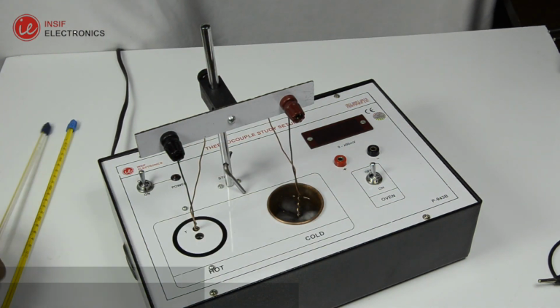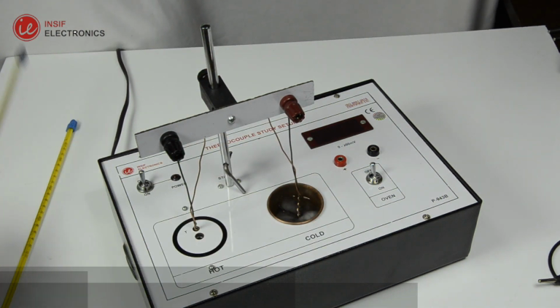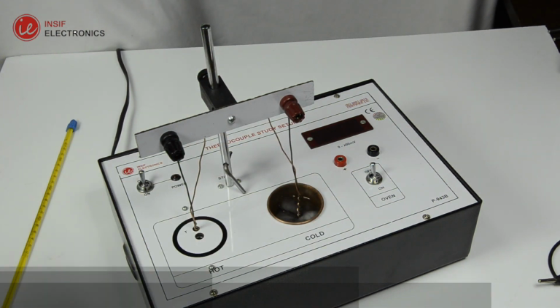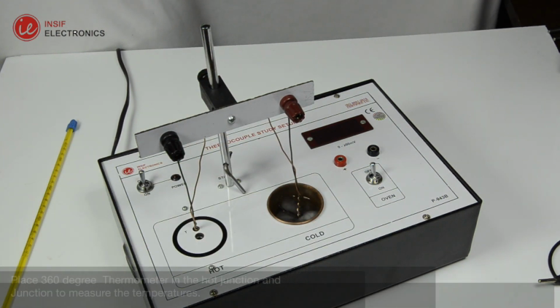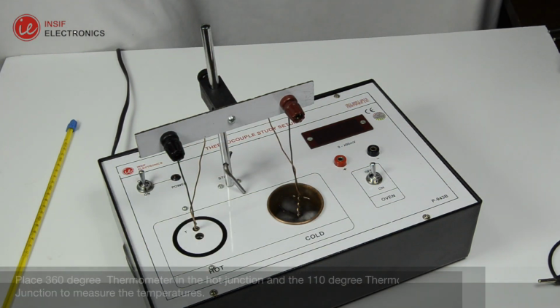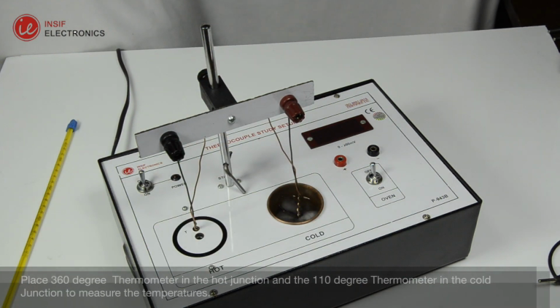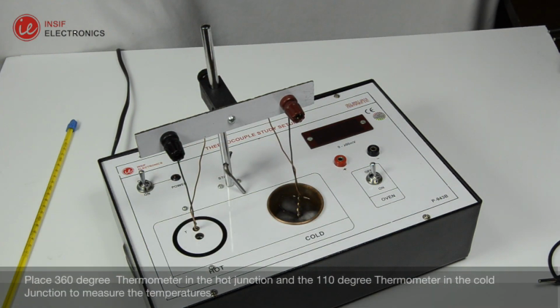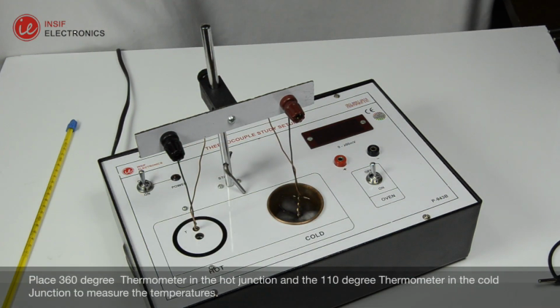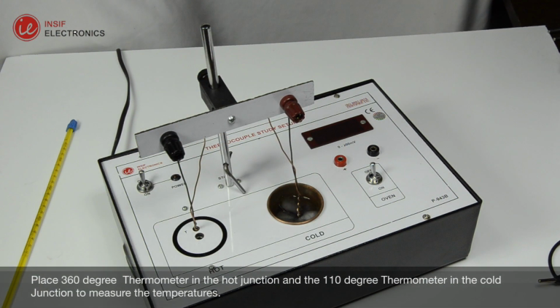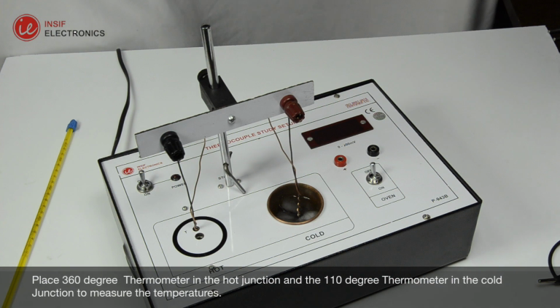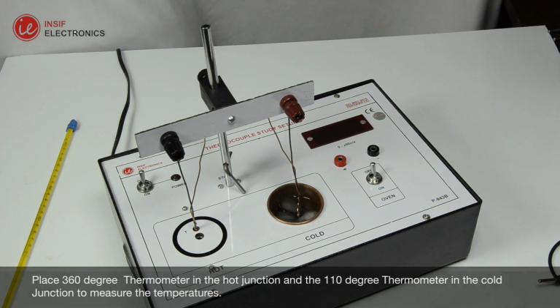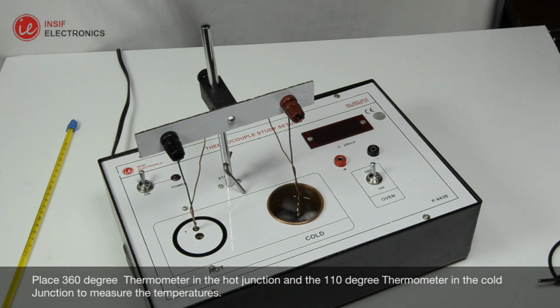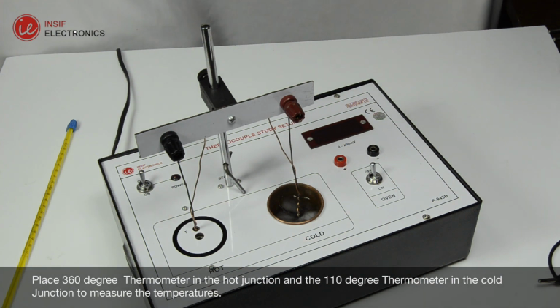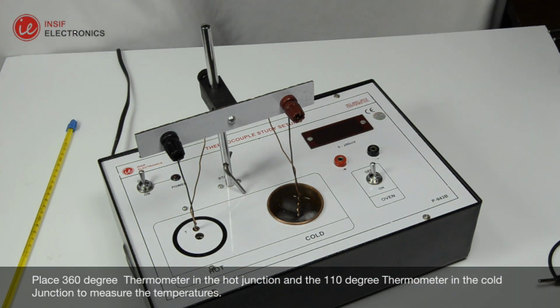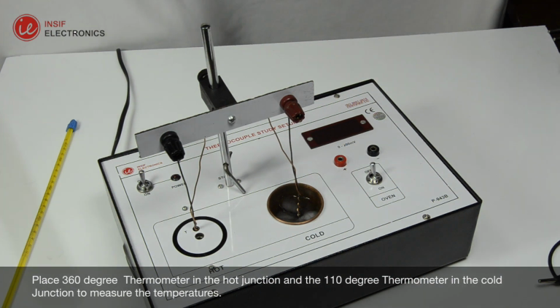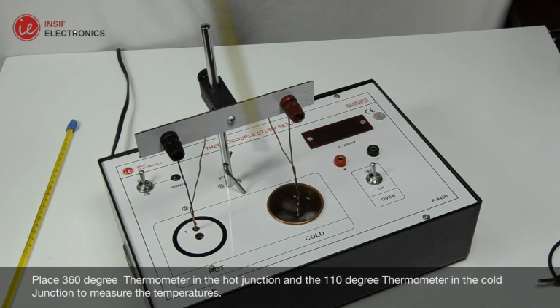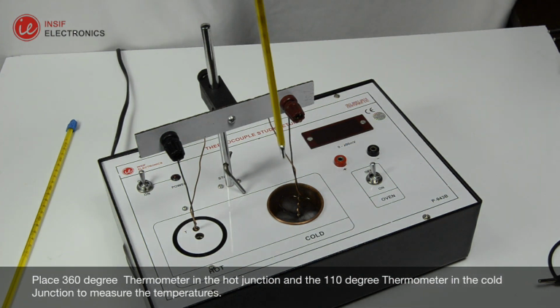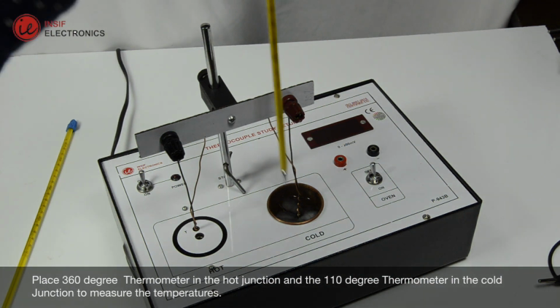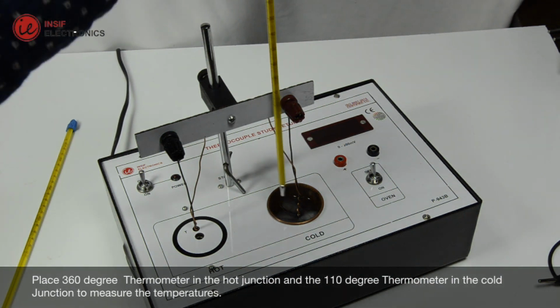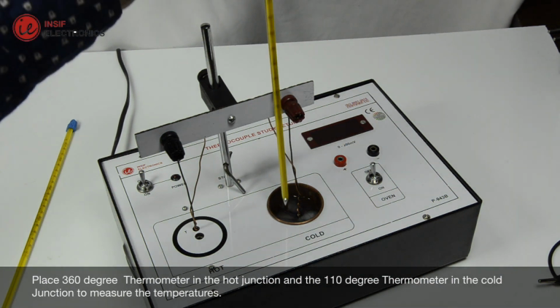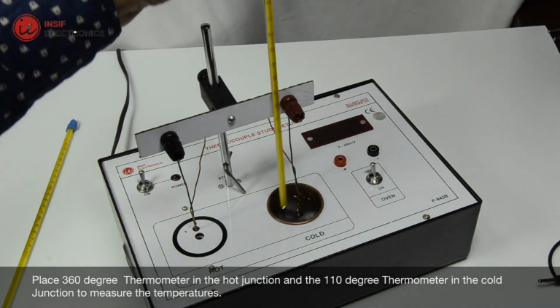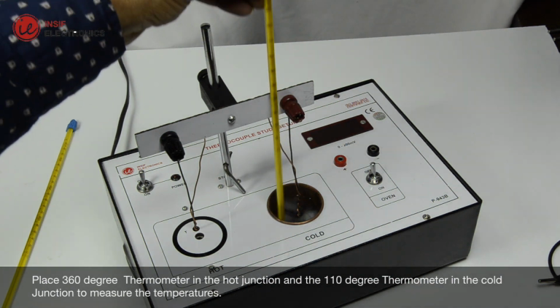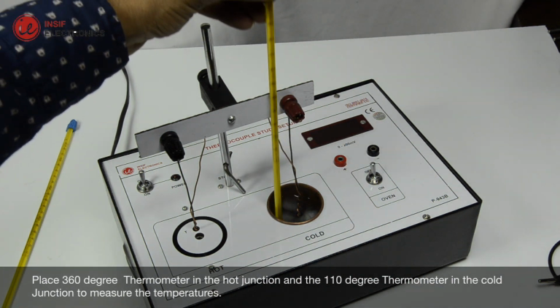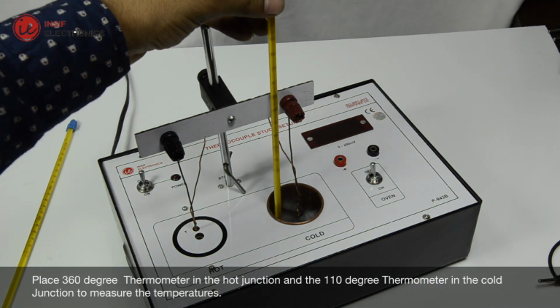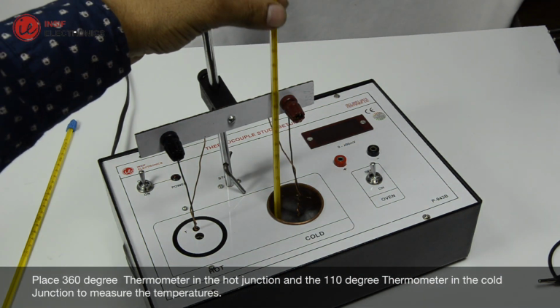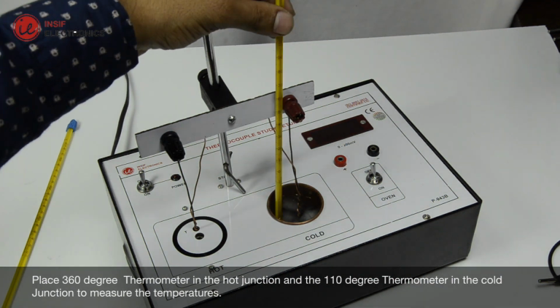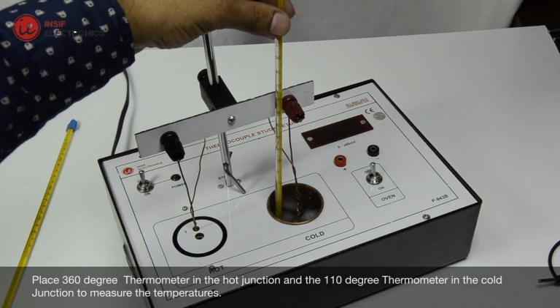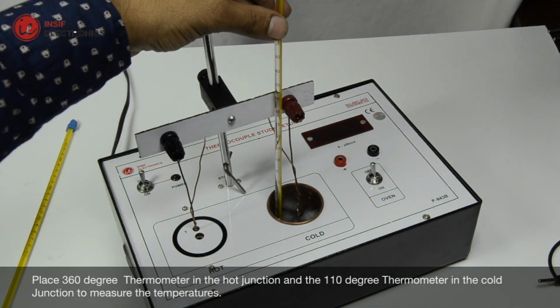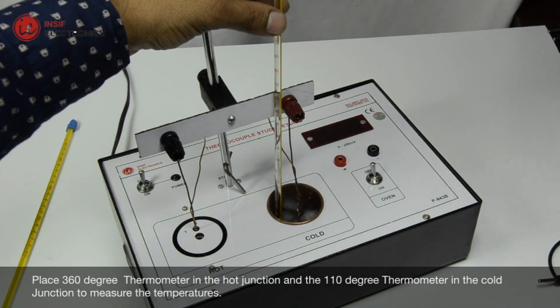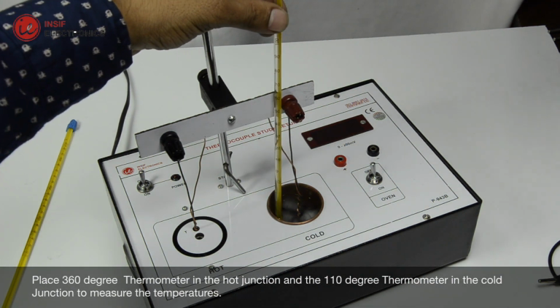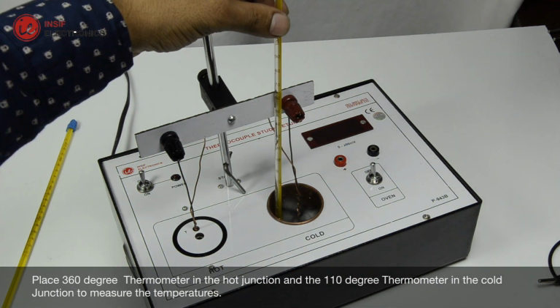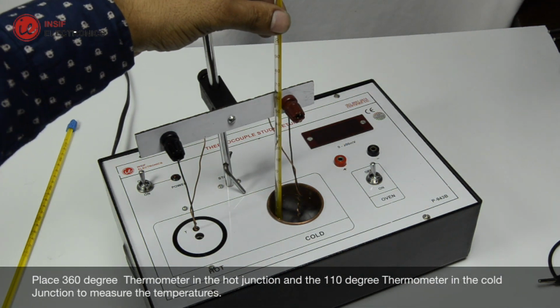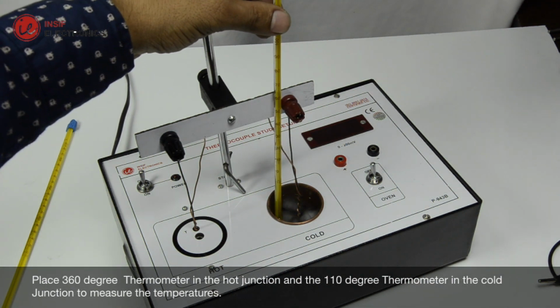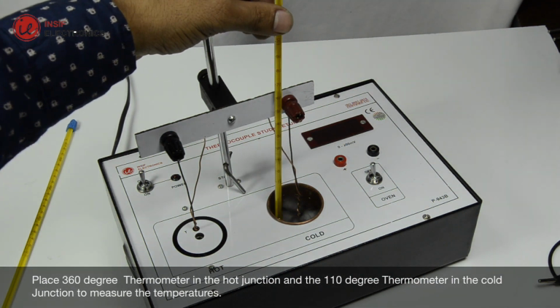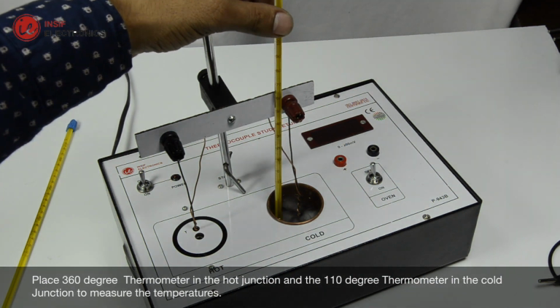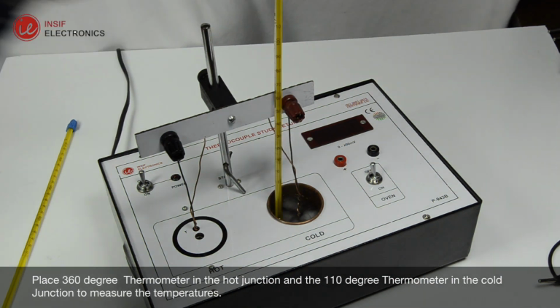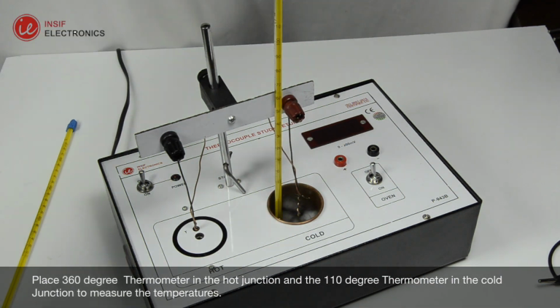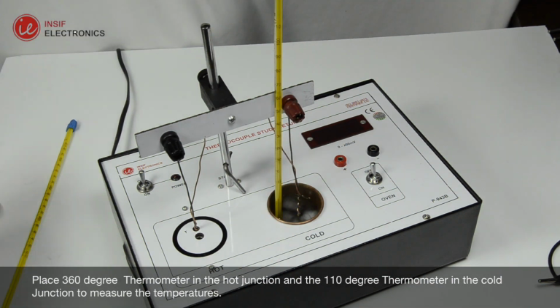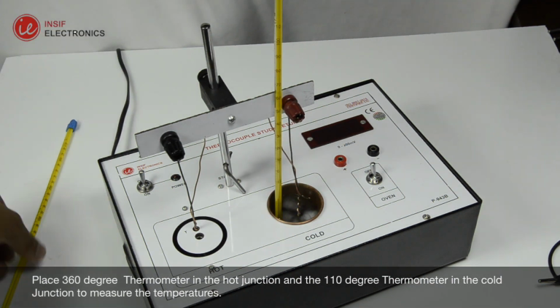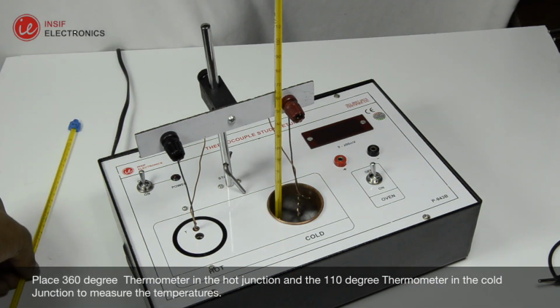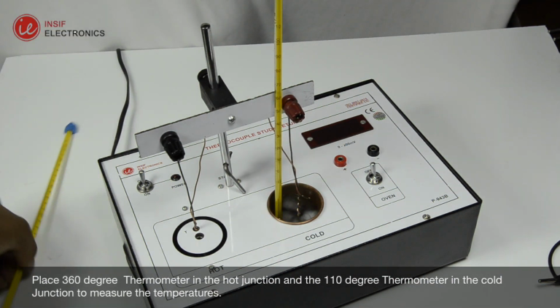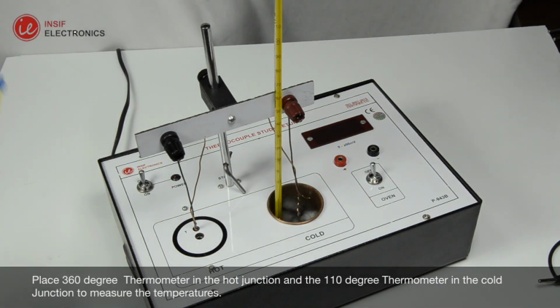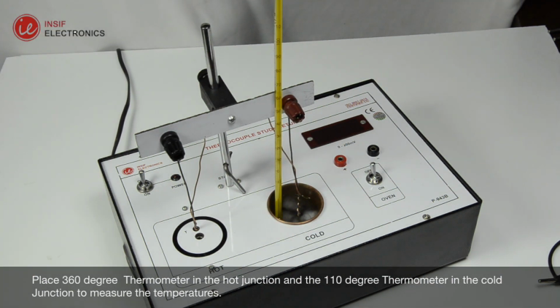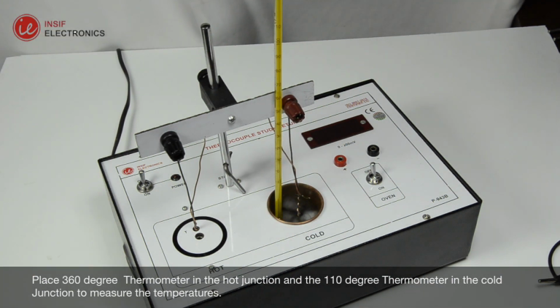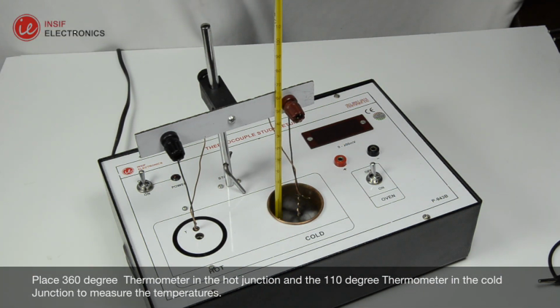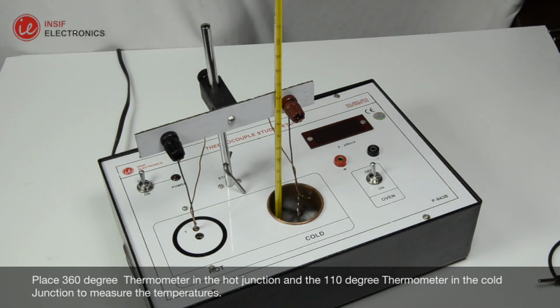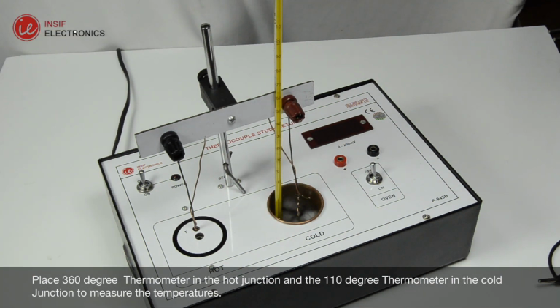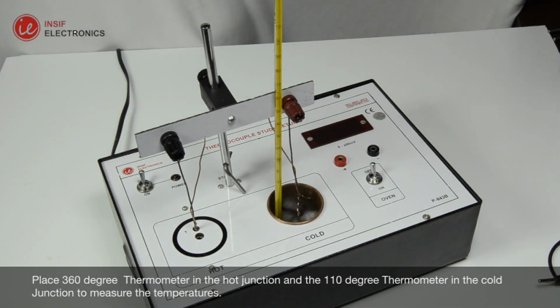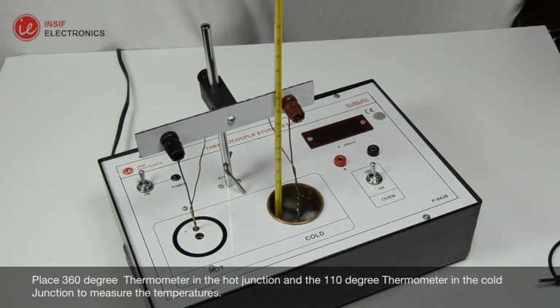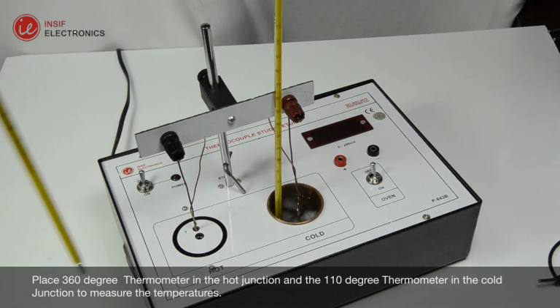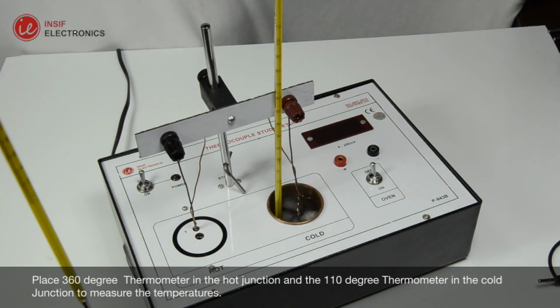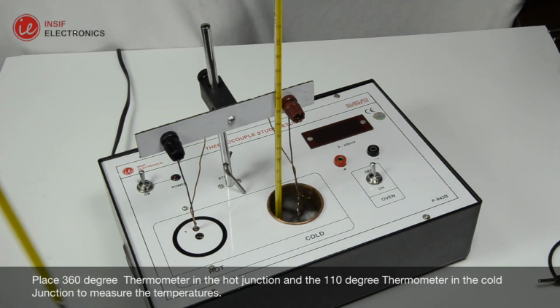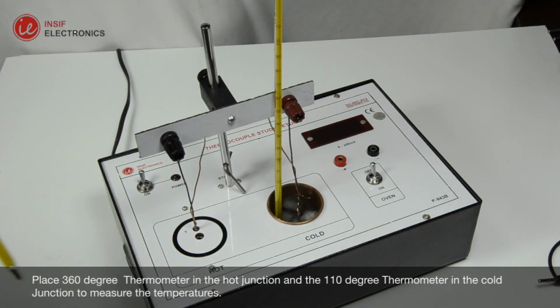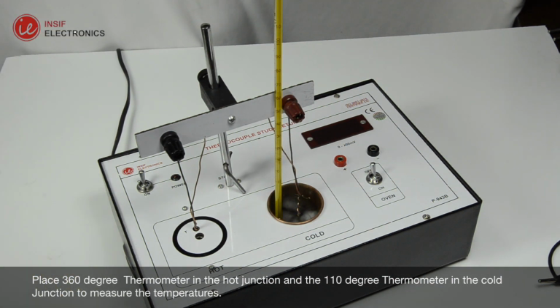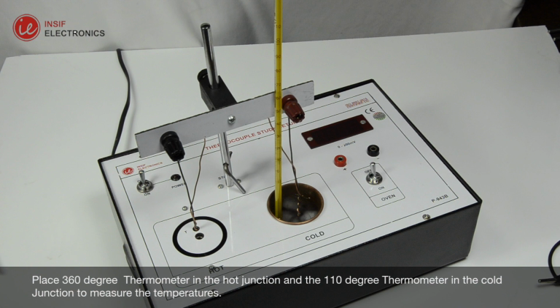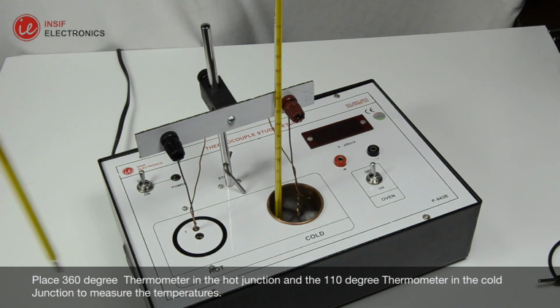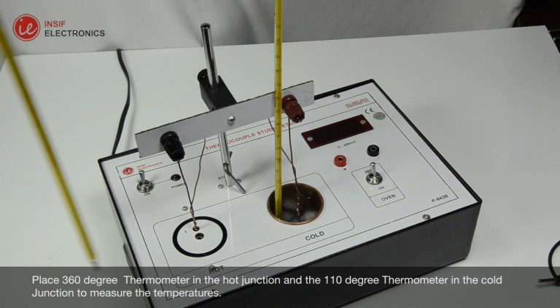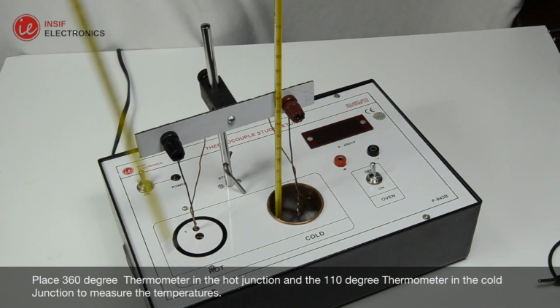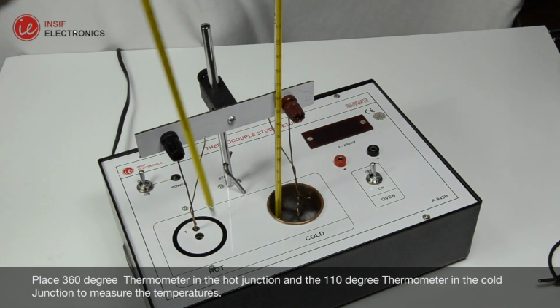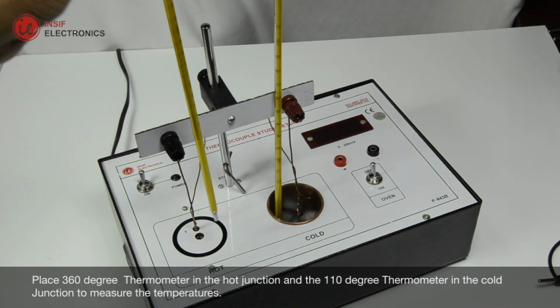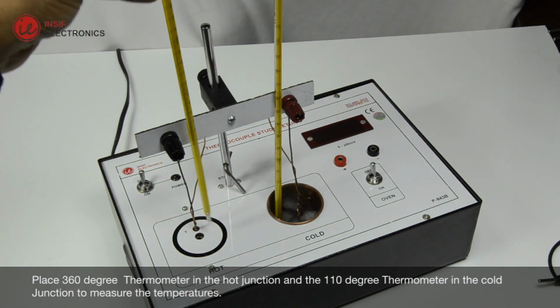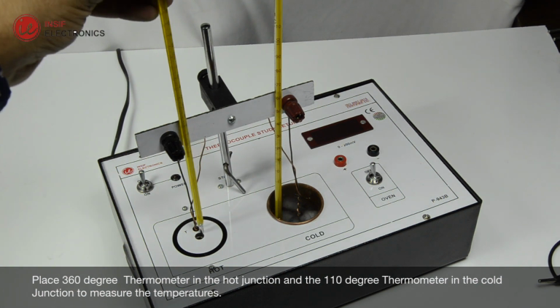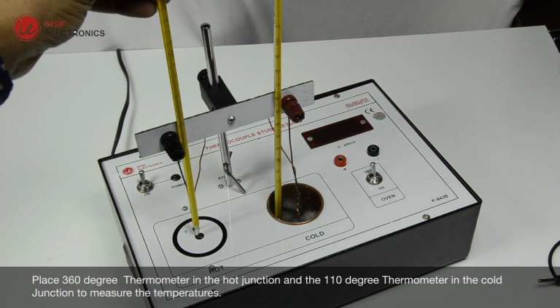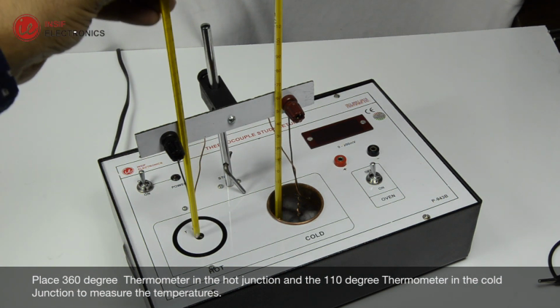Place the 360-degree thermometer in the hot junction, and the 110-degree thermometer in the cold junction to measure the temperatures.